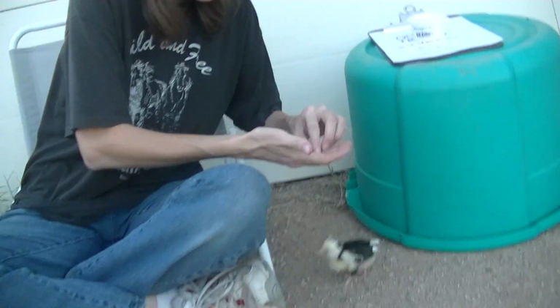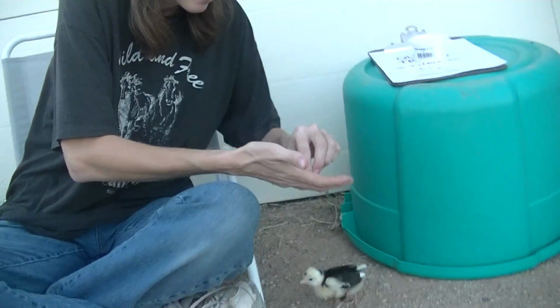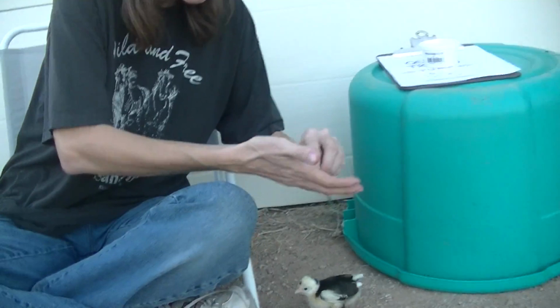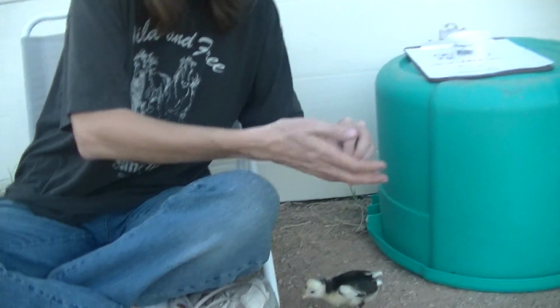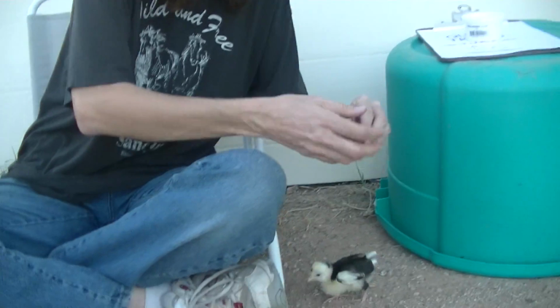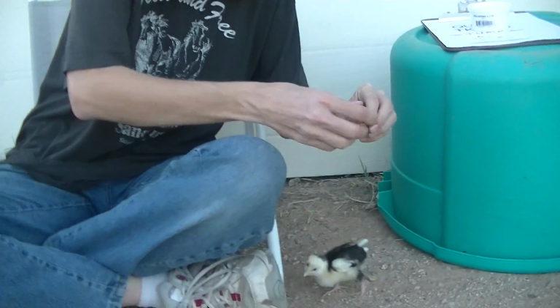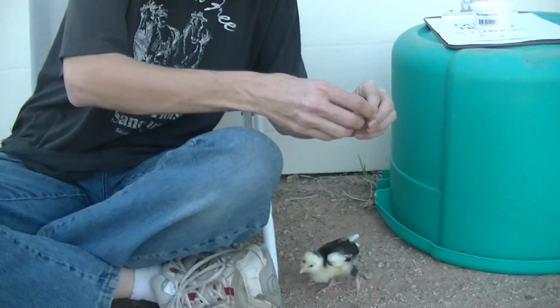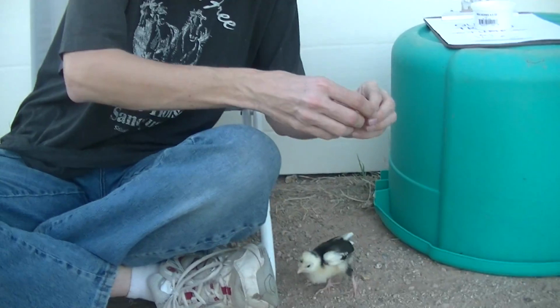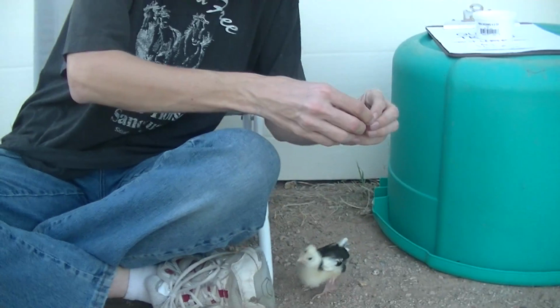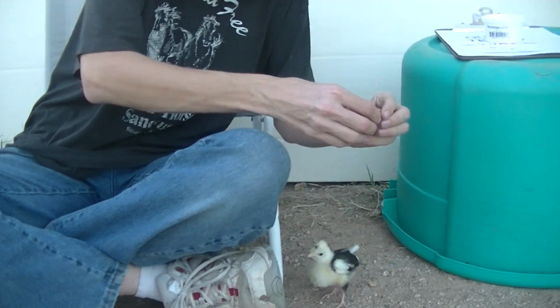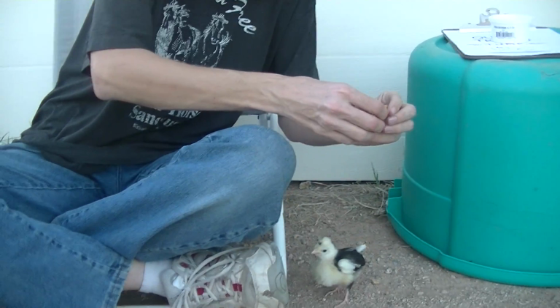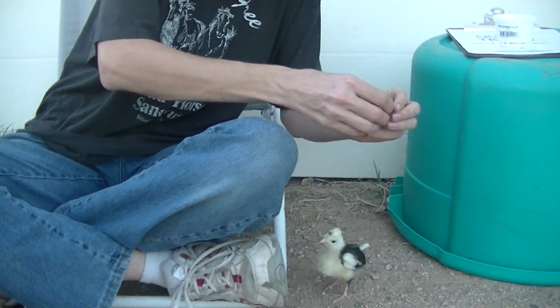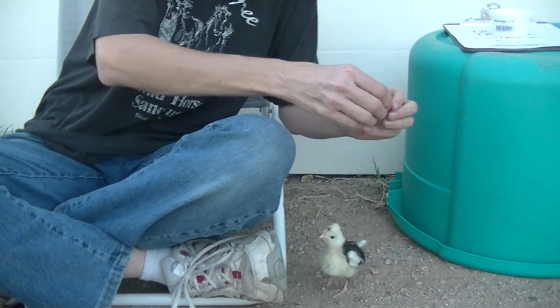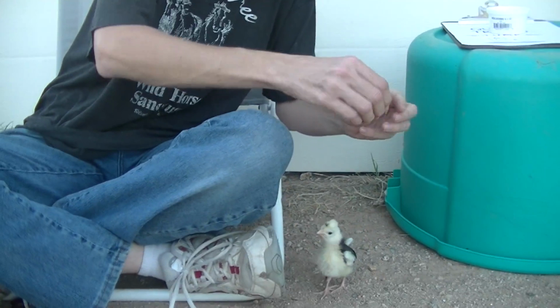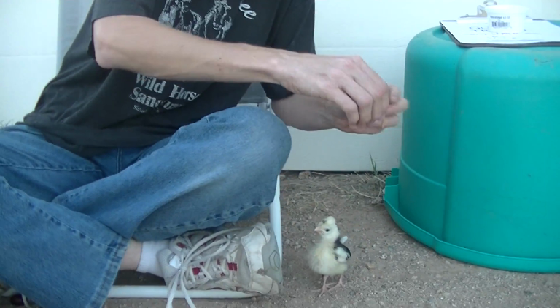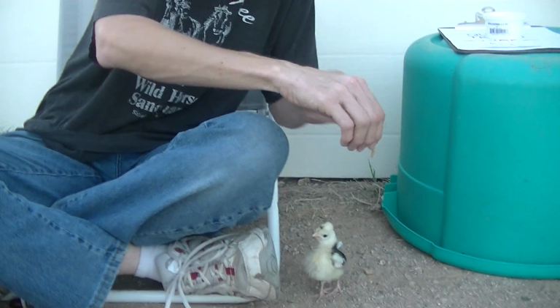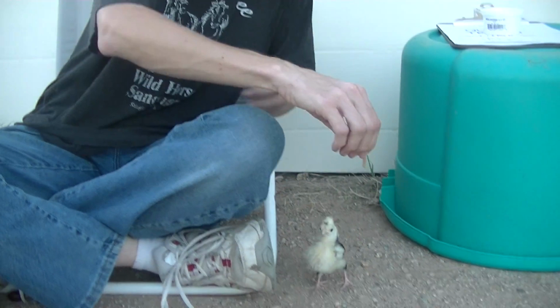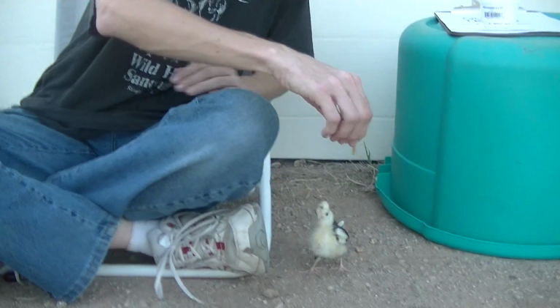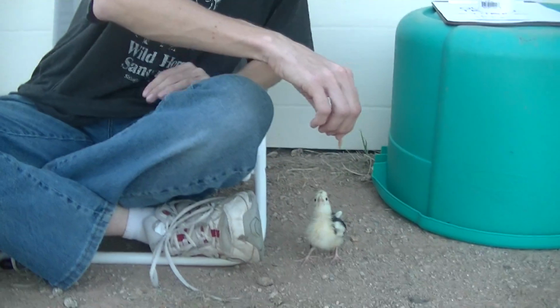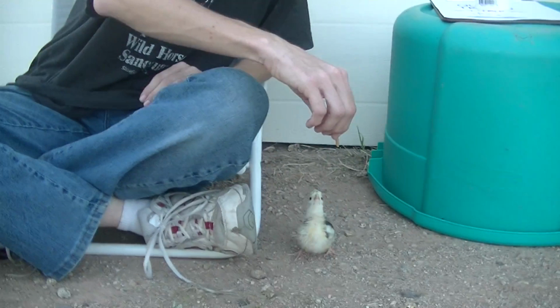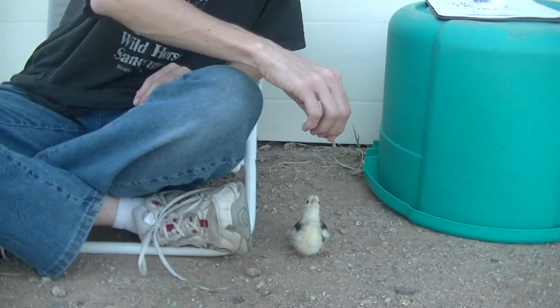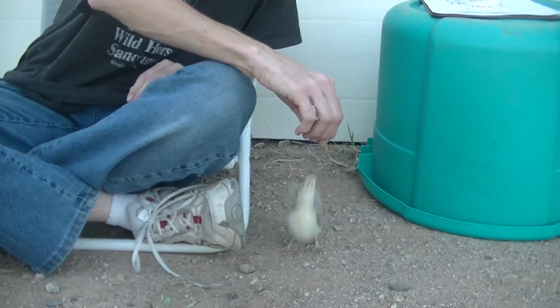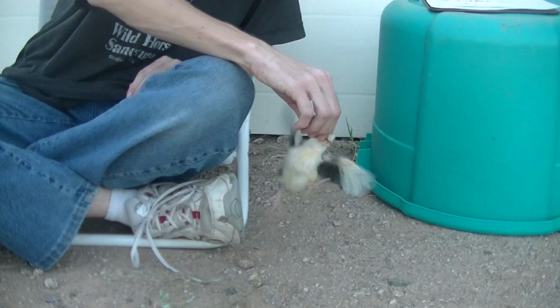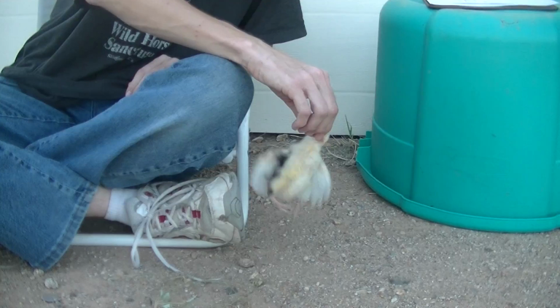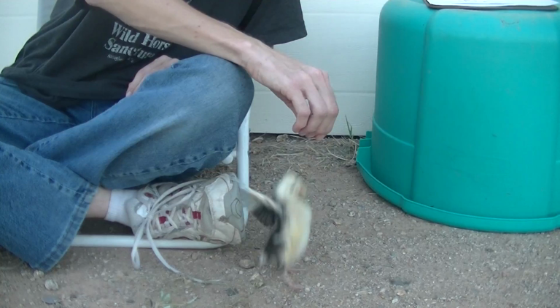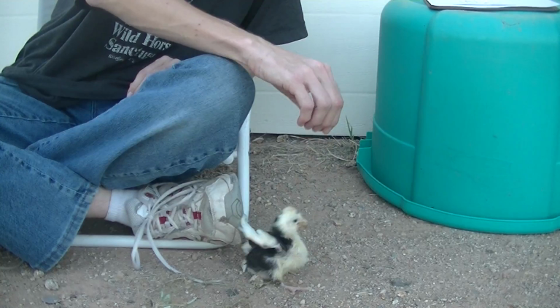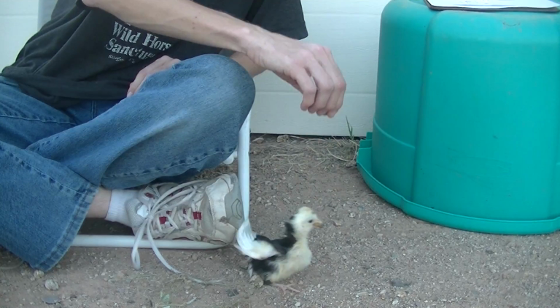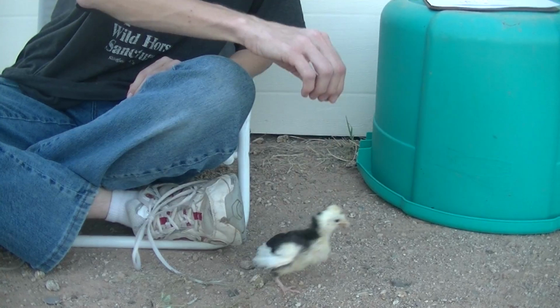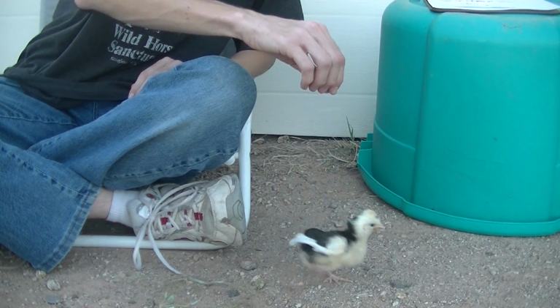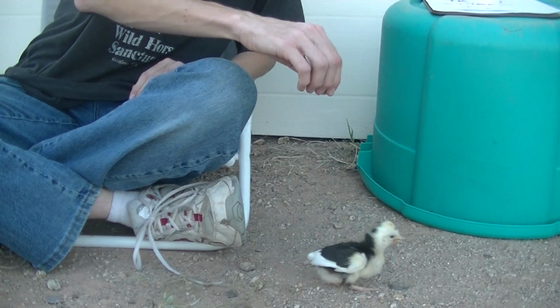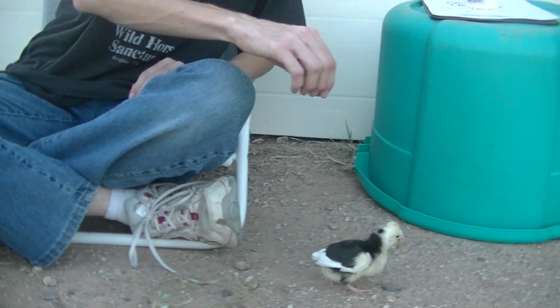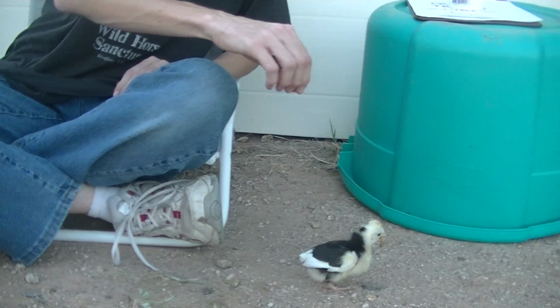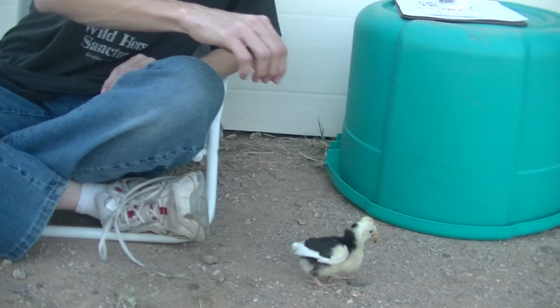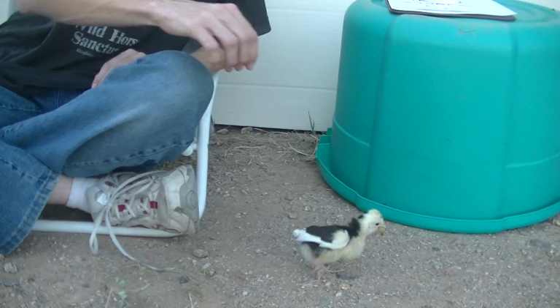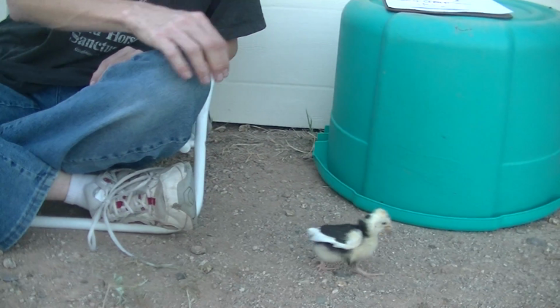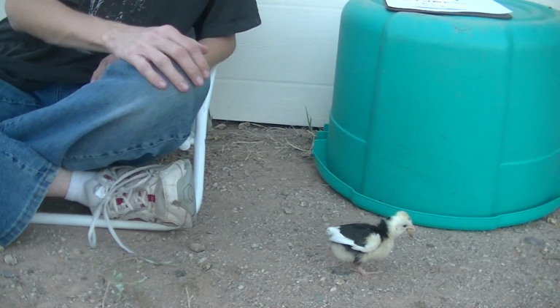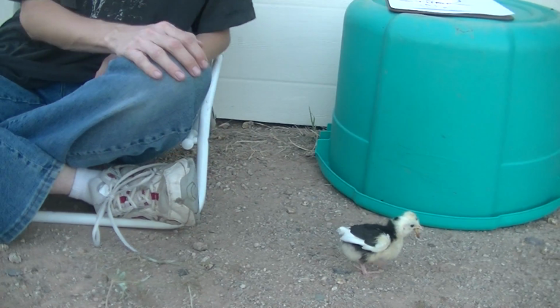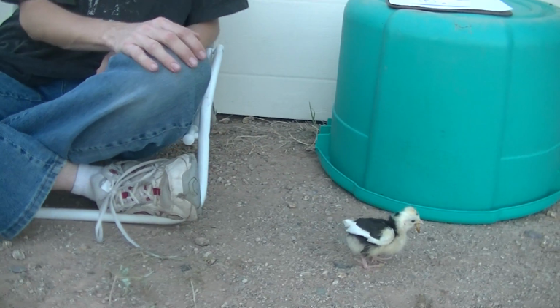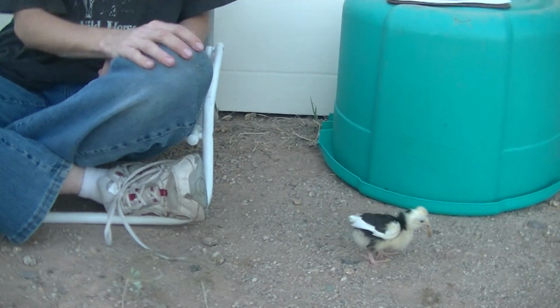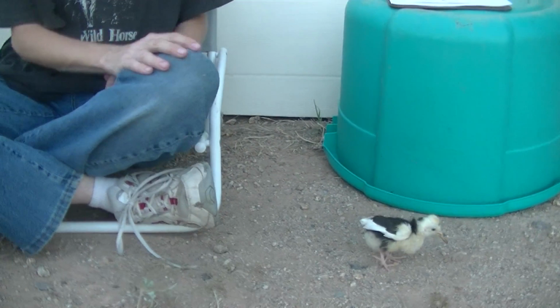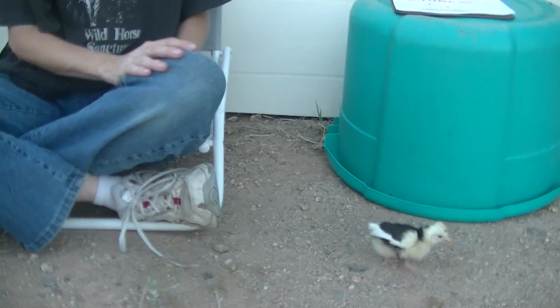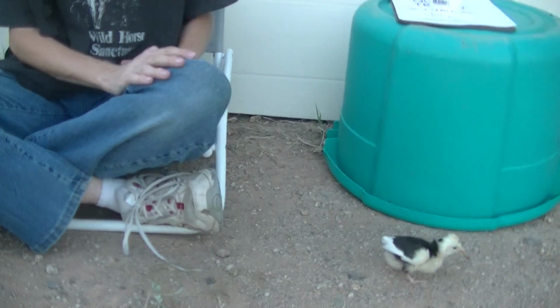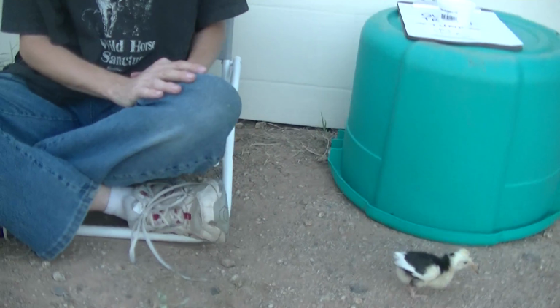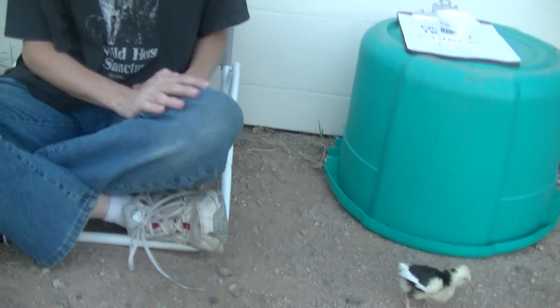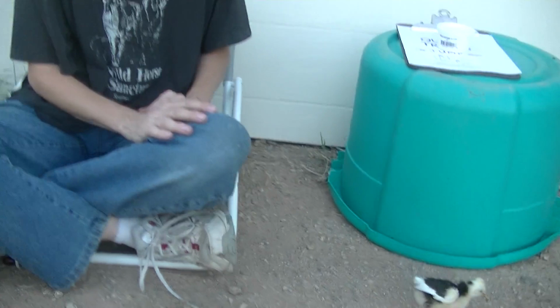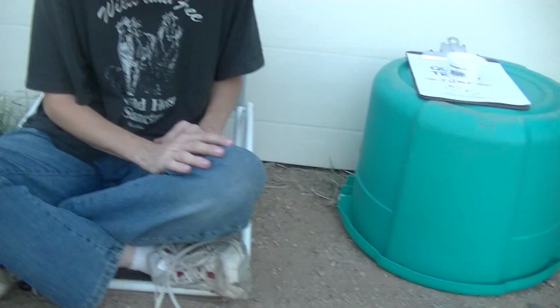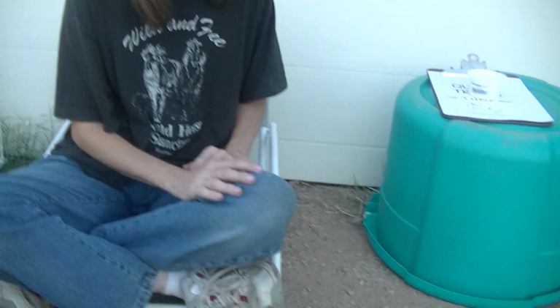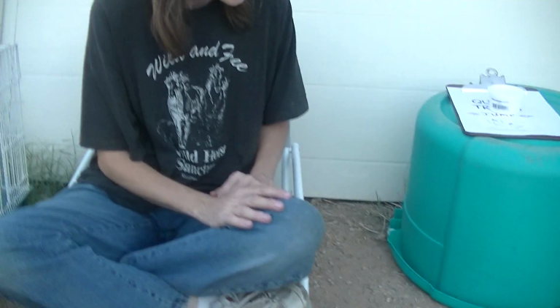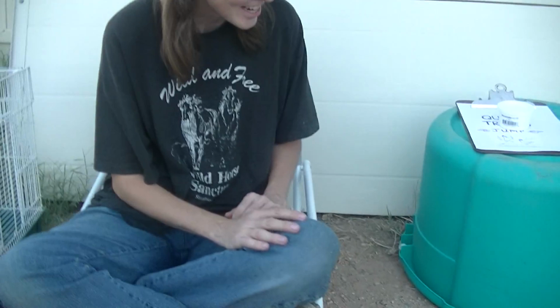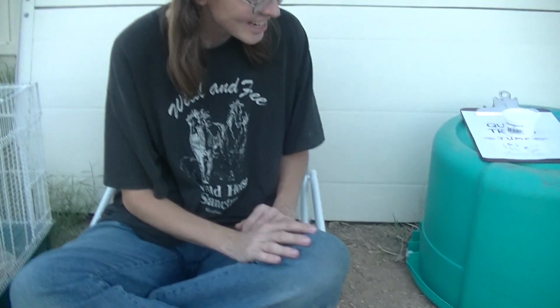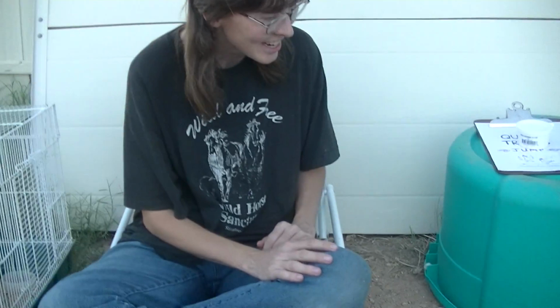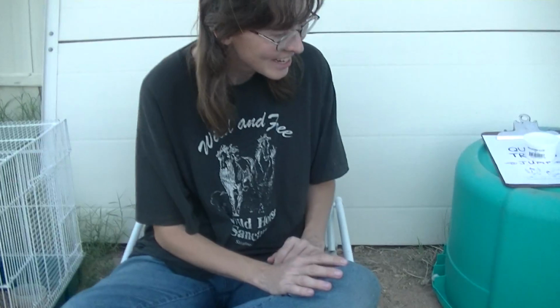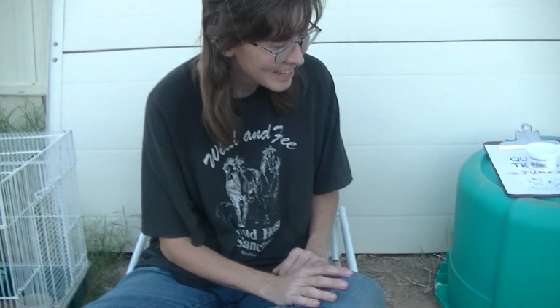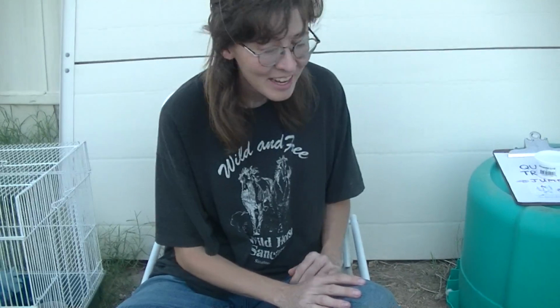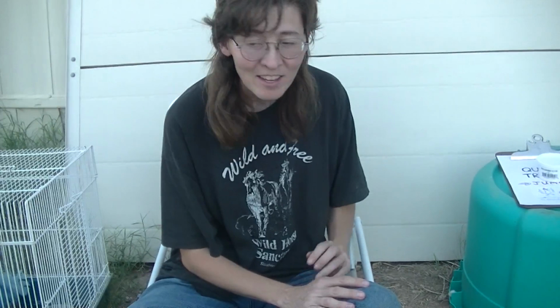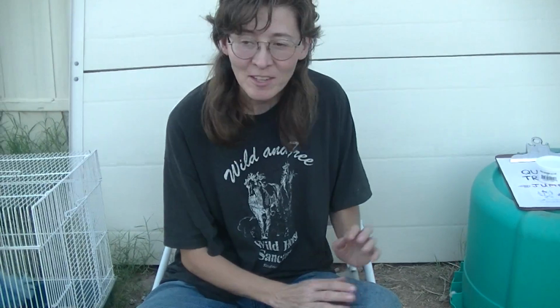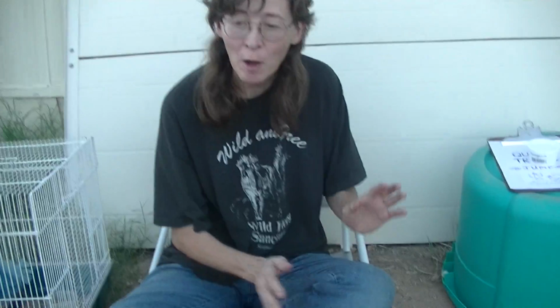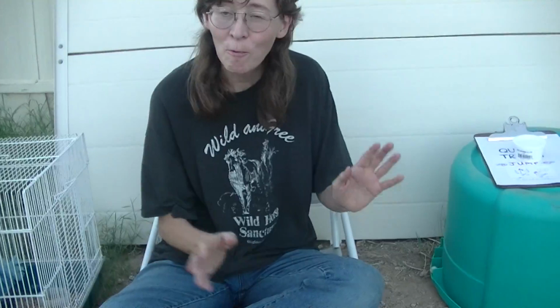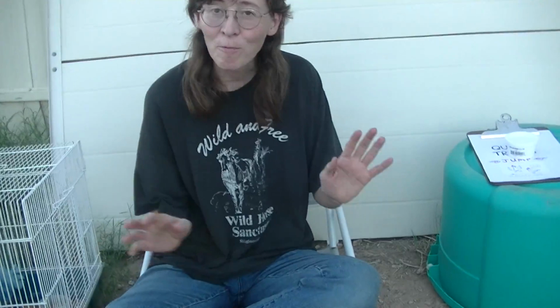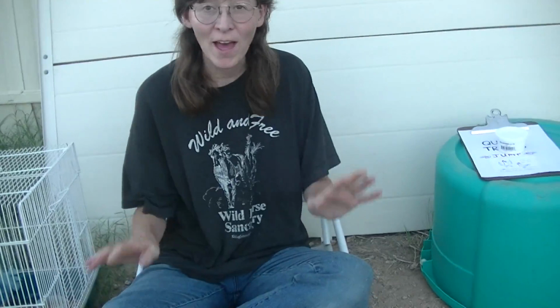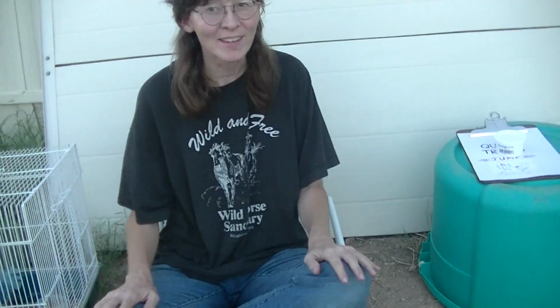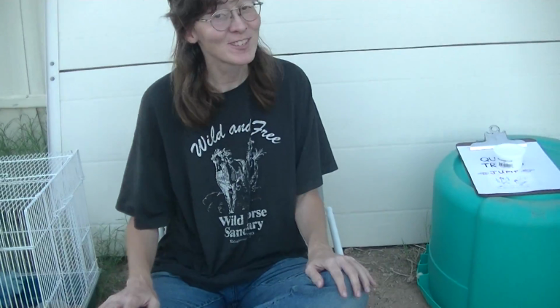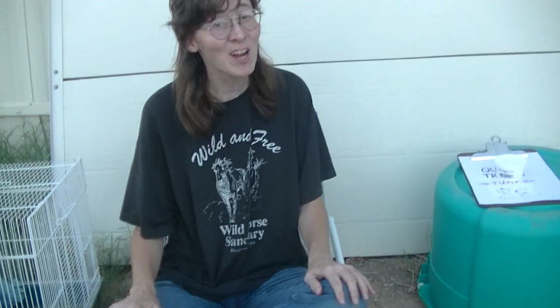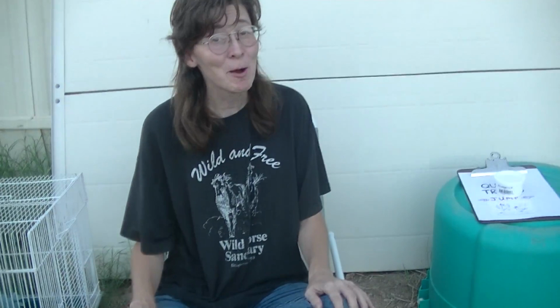And this is a live mealworm. Jump. Oh, look at that. Good birdie. So that's jump.